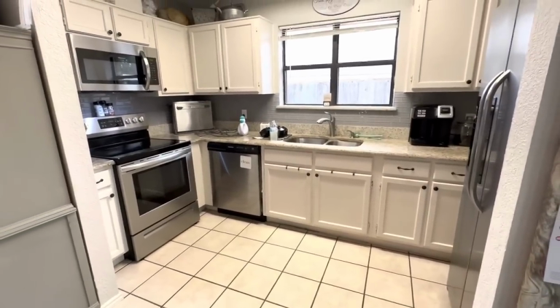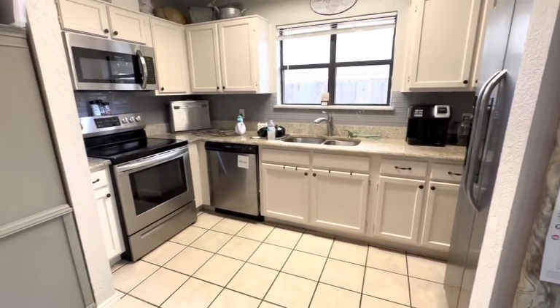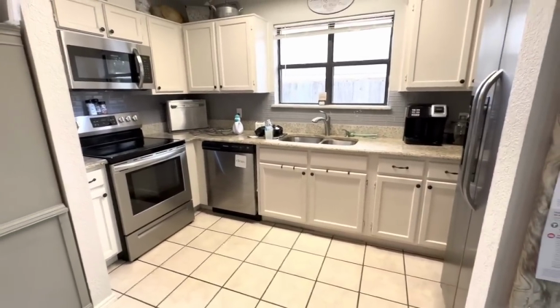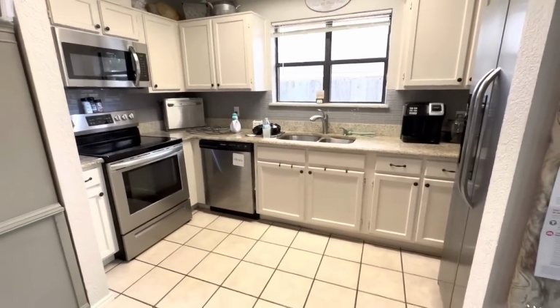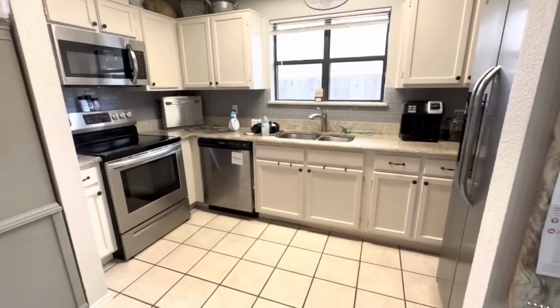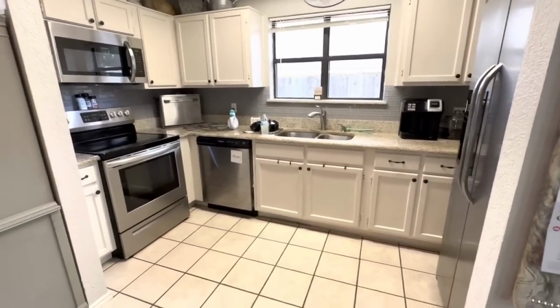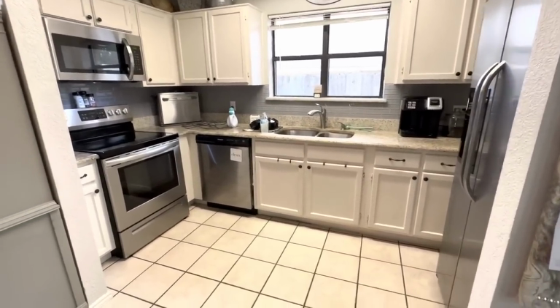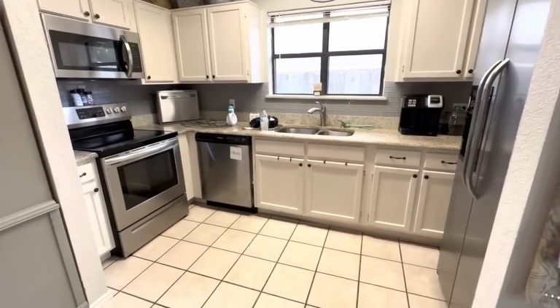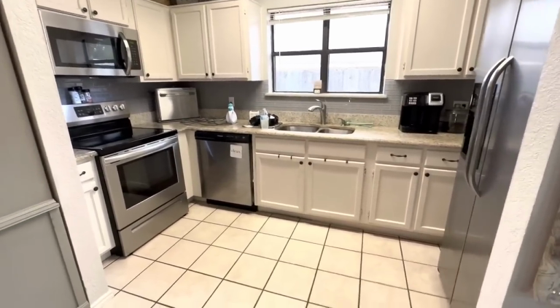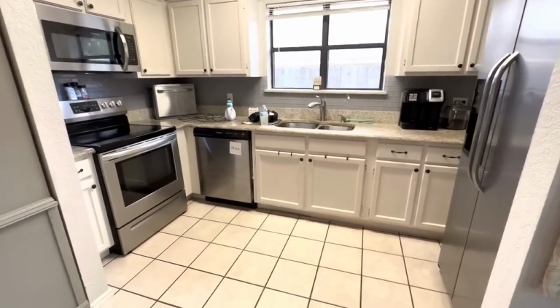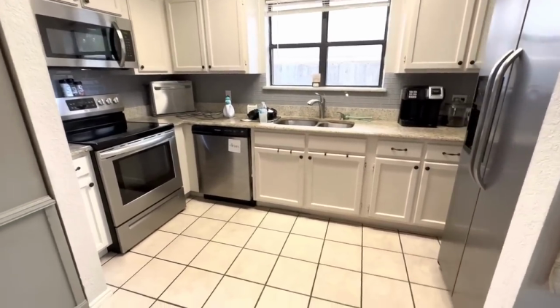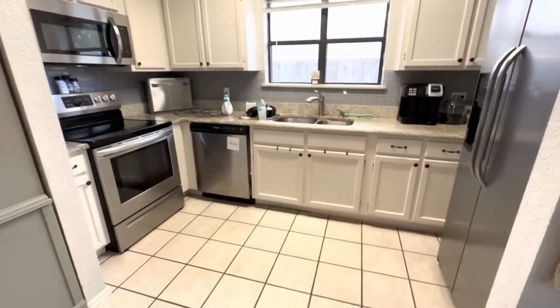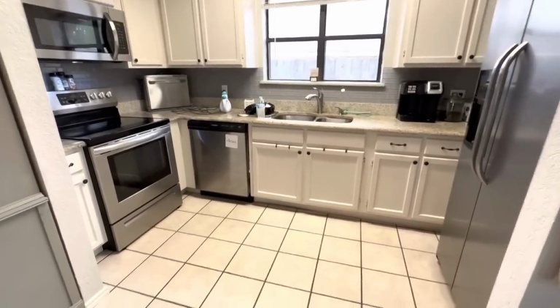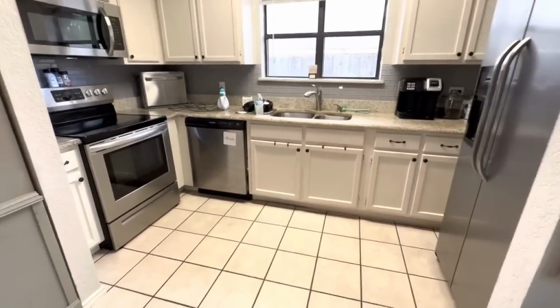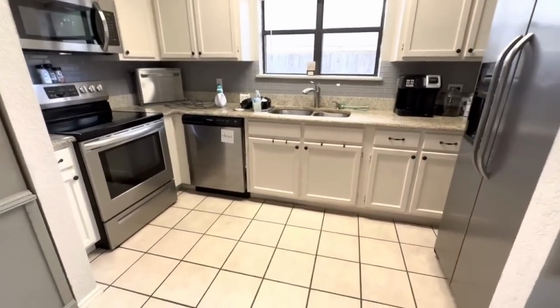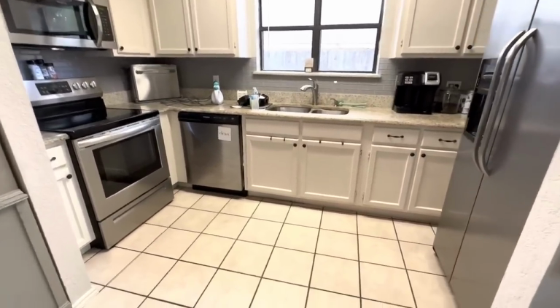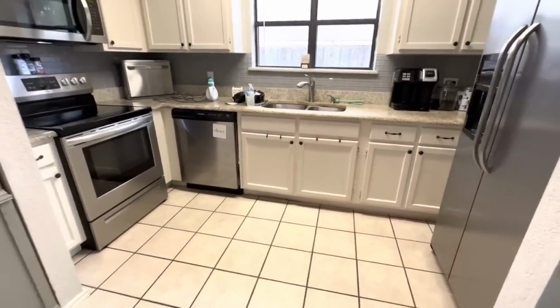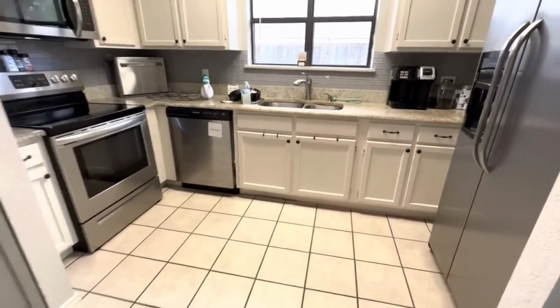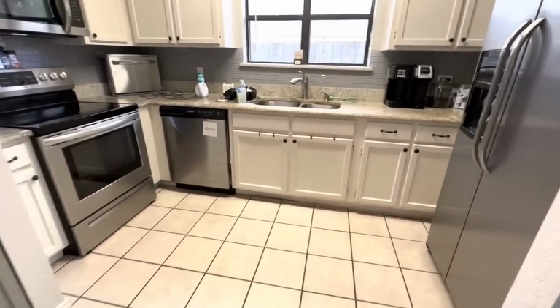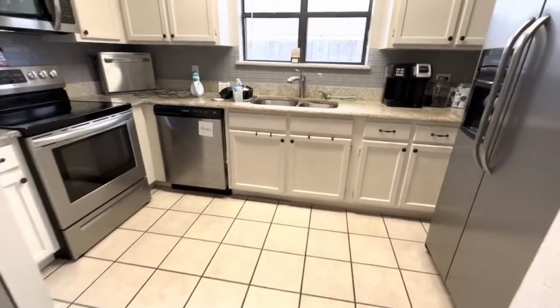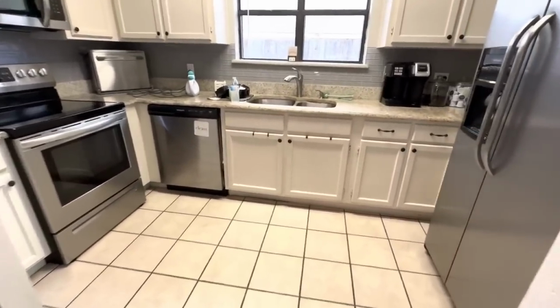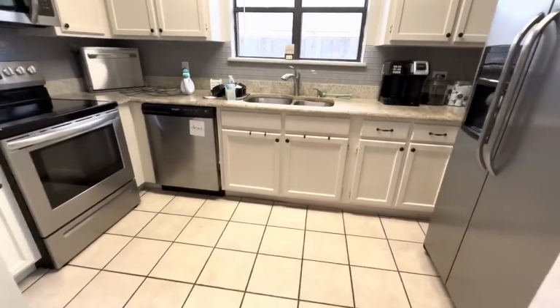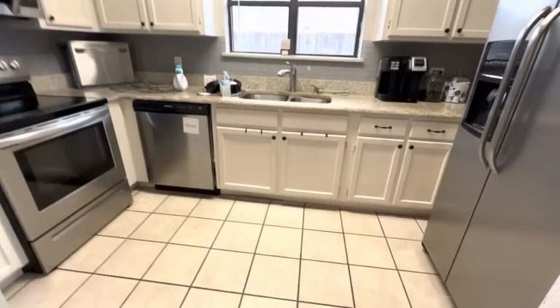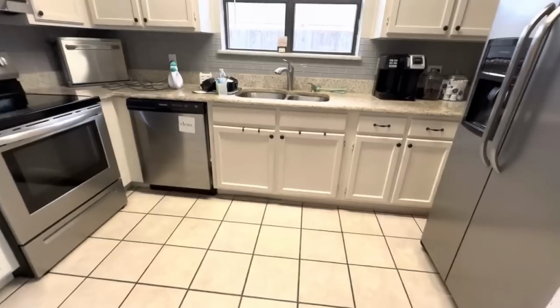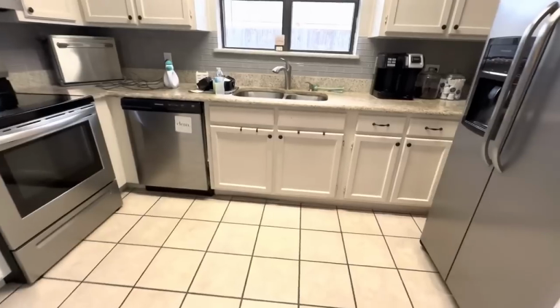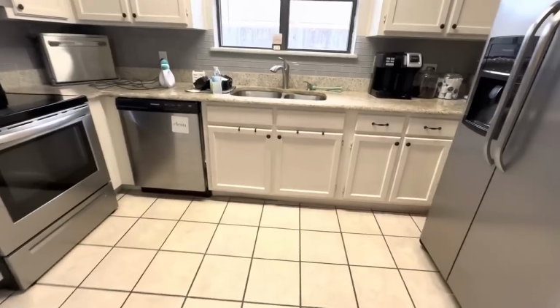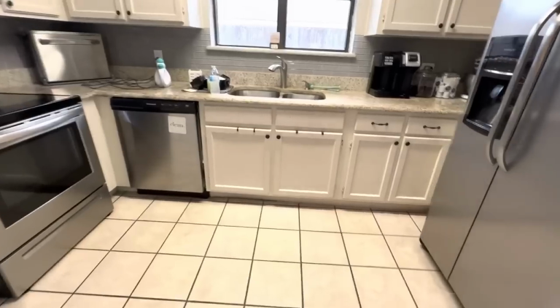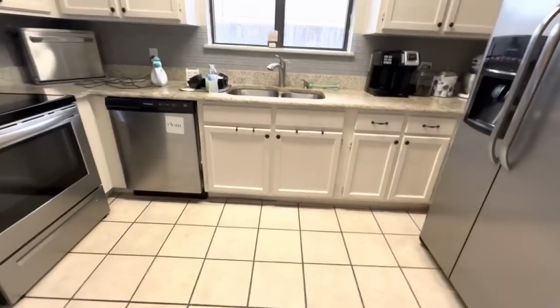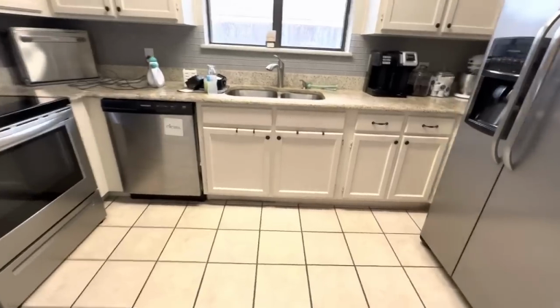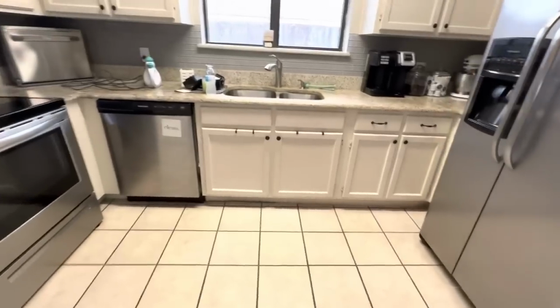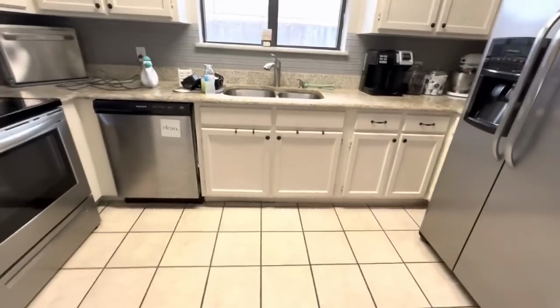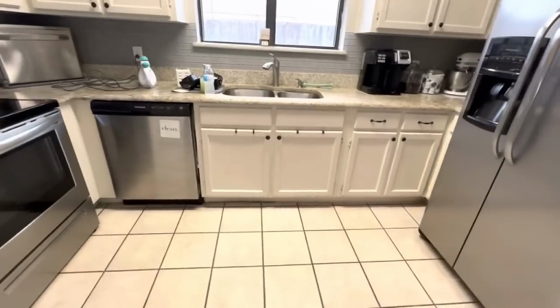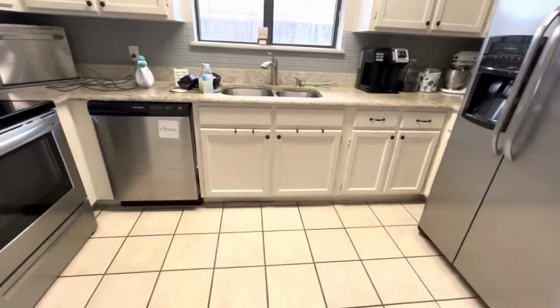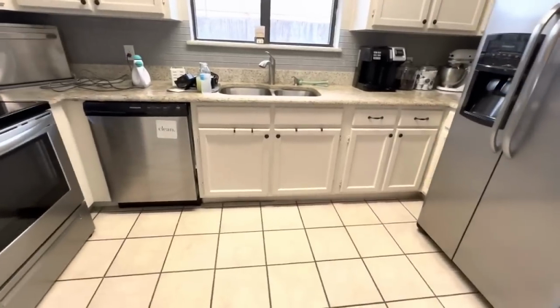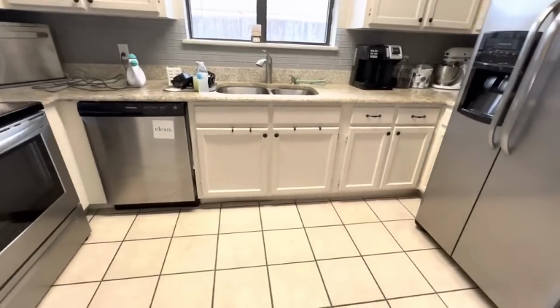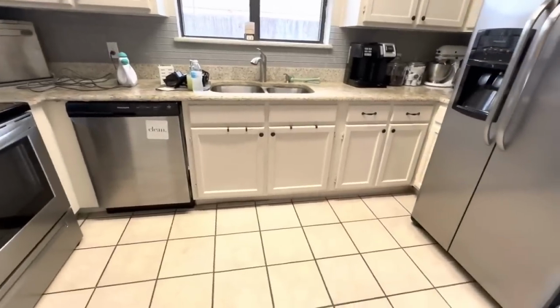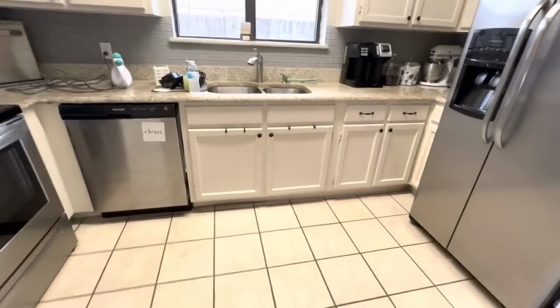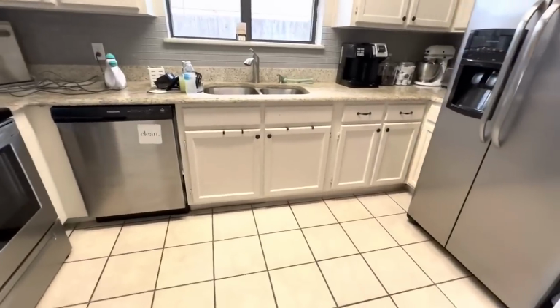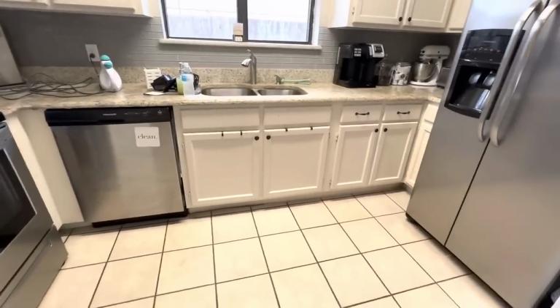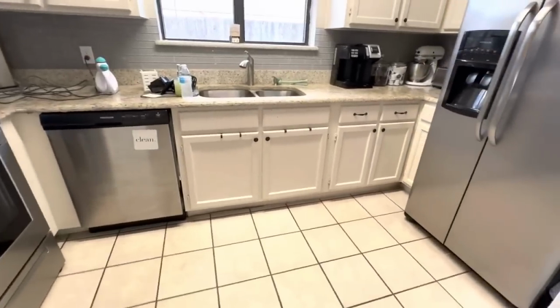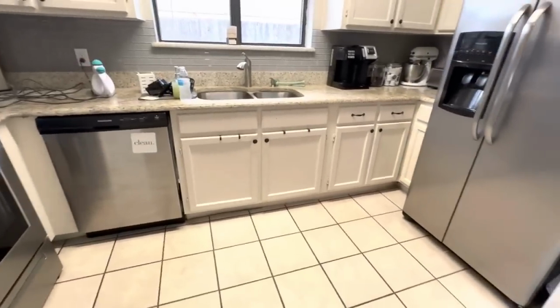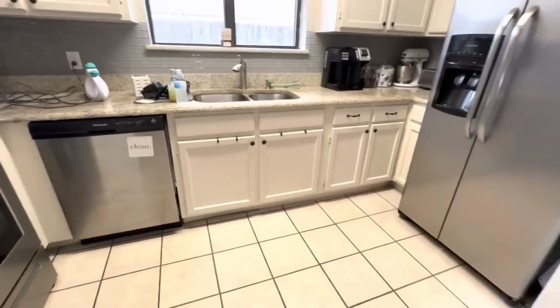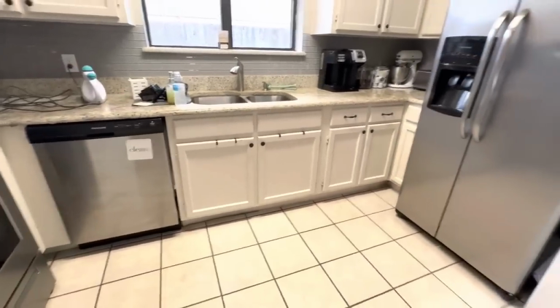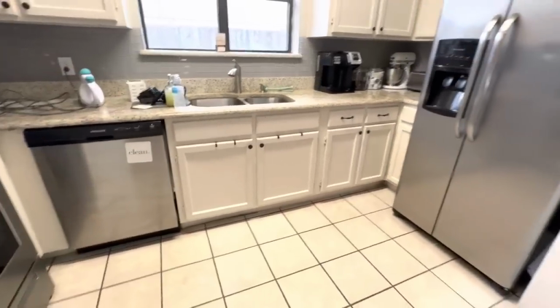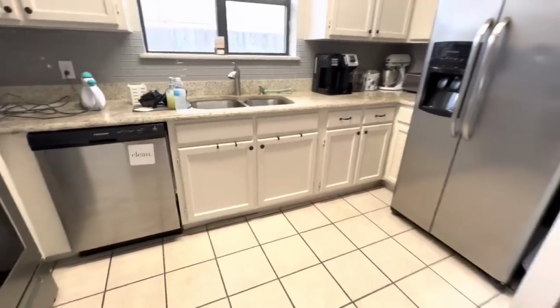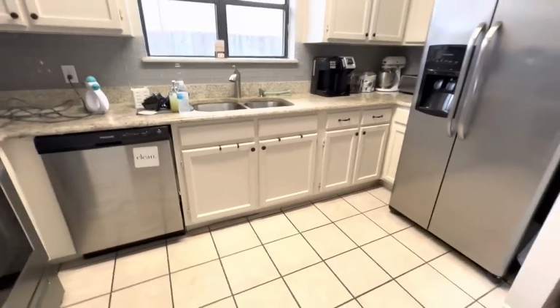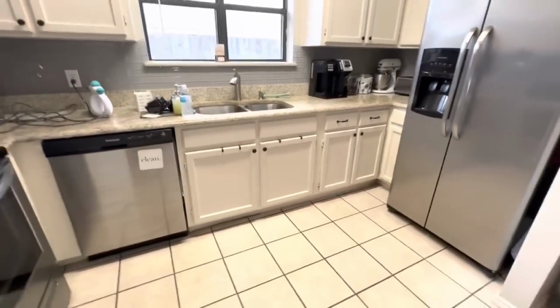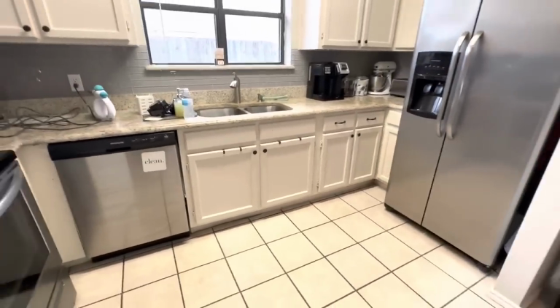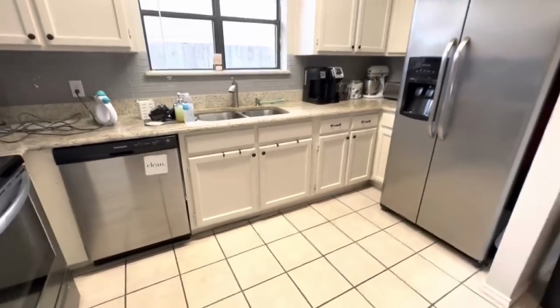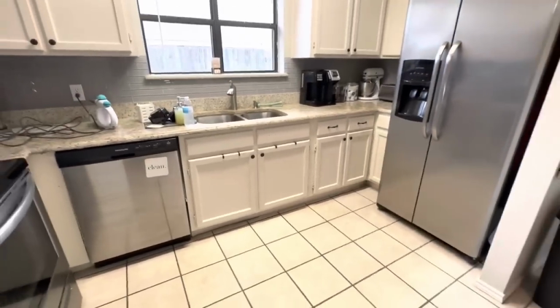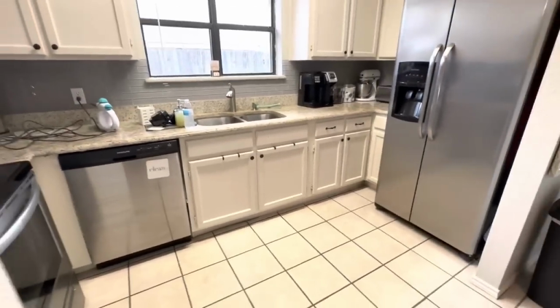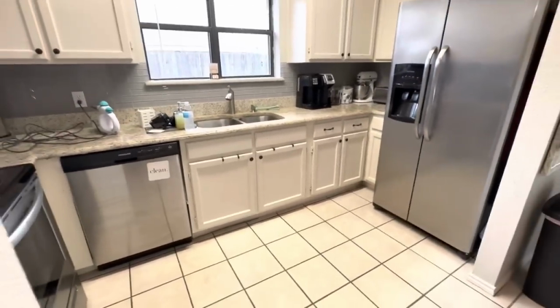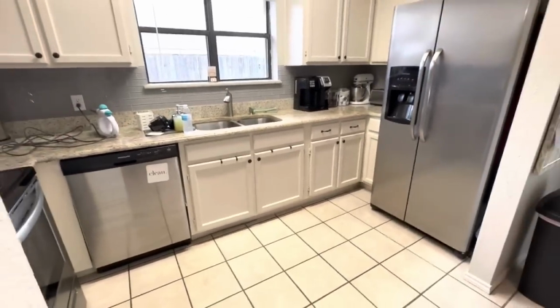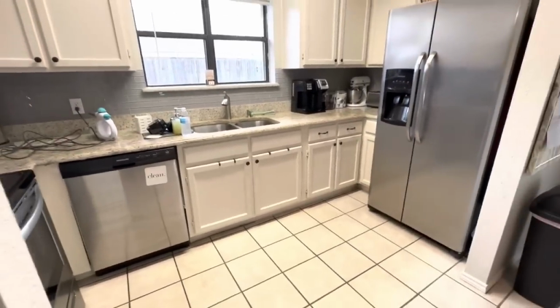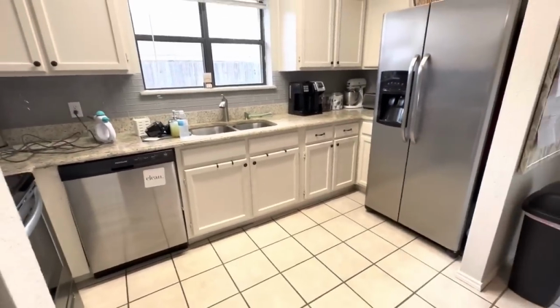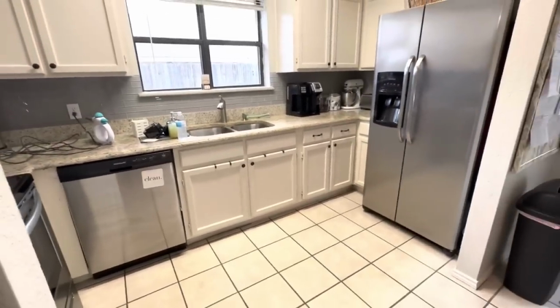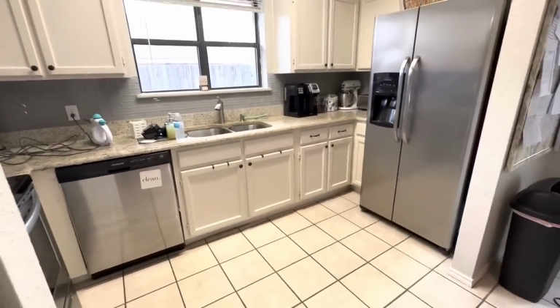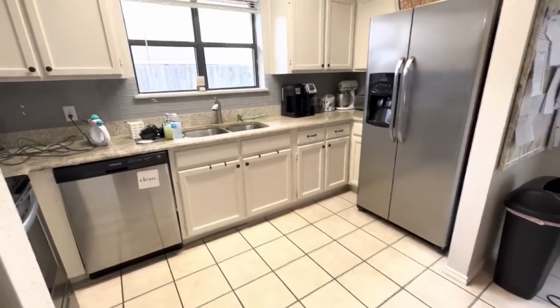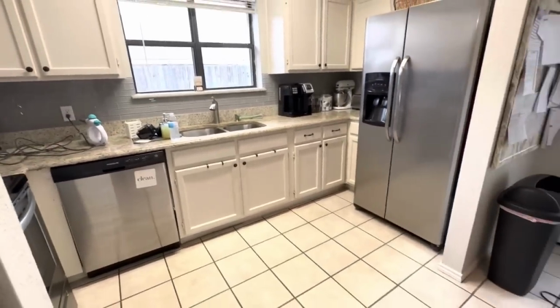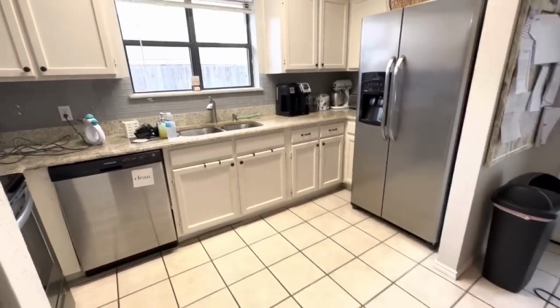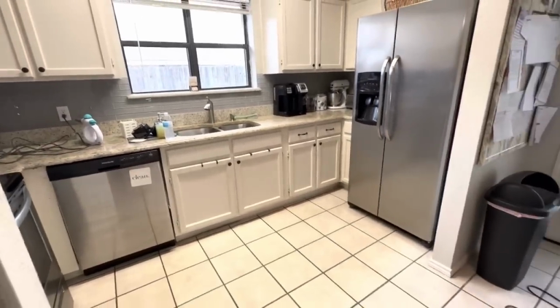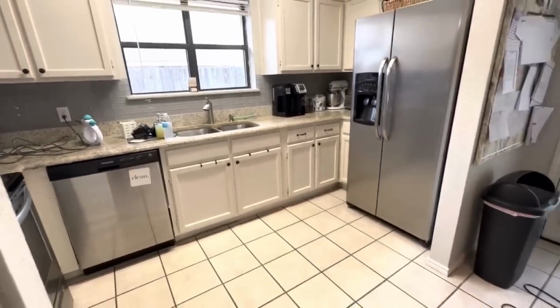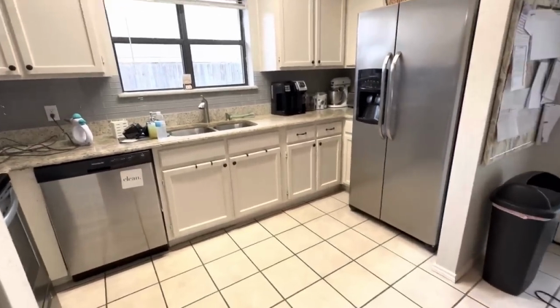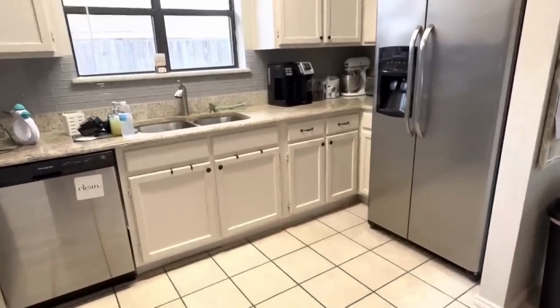We are officially crossing the kitchen off the list and I am so happy with the way that it looks.